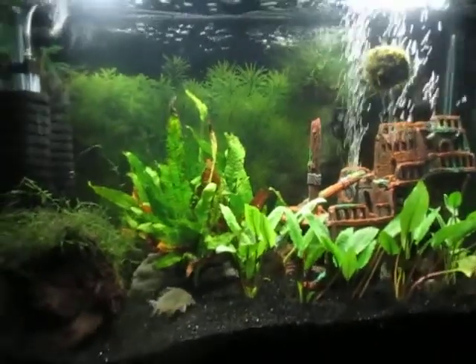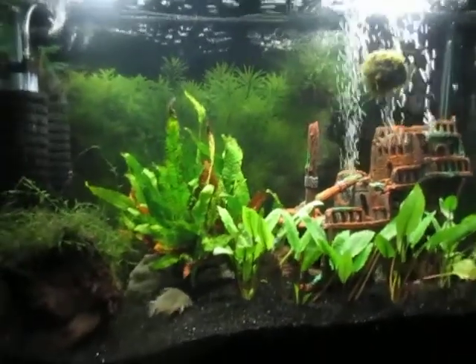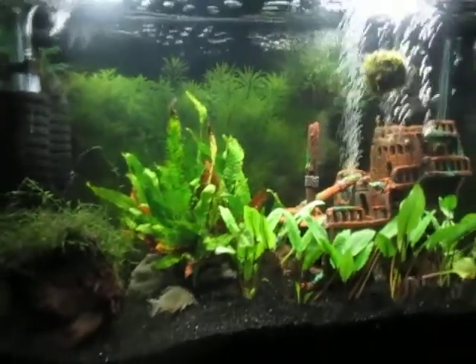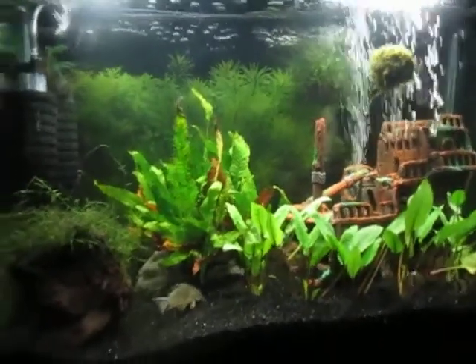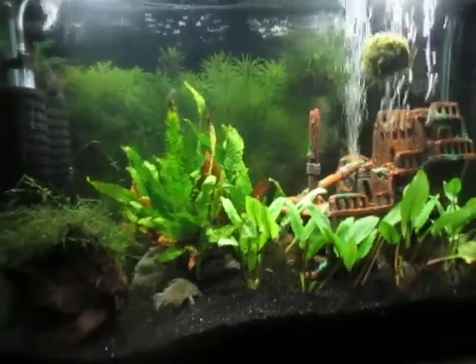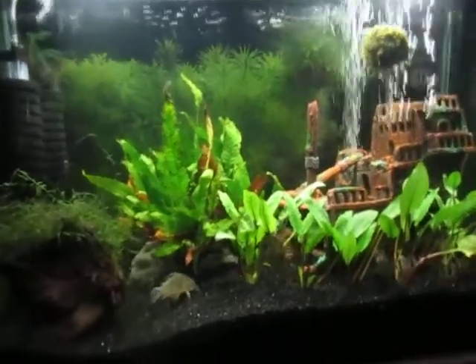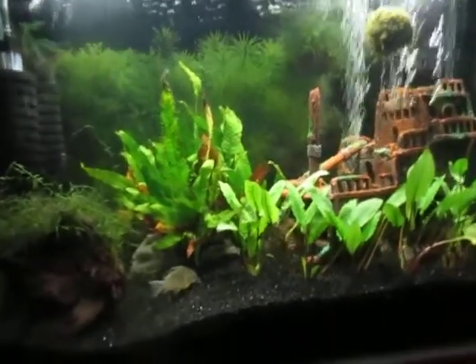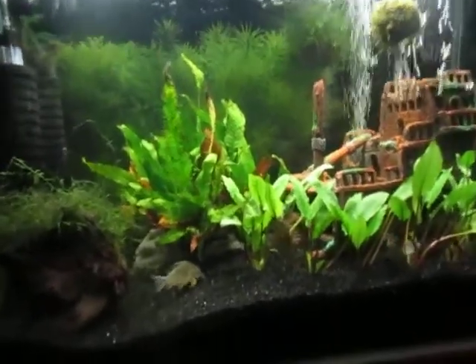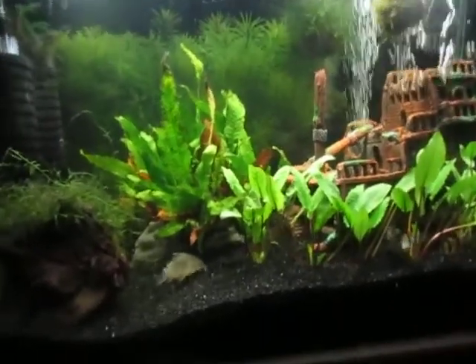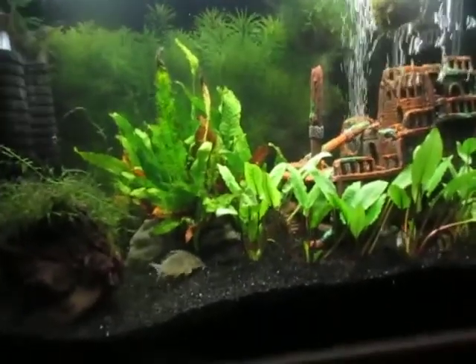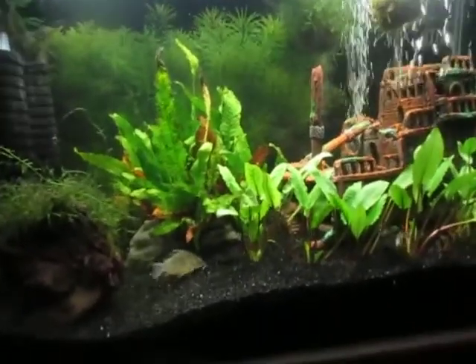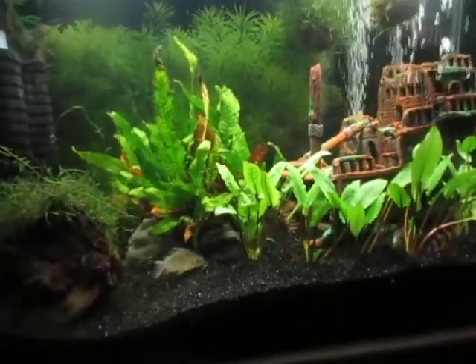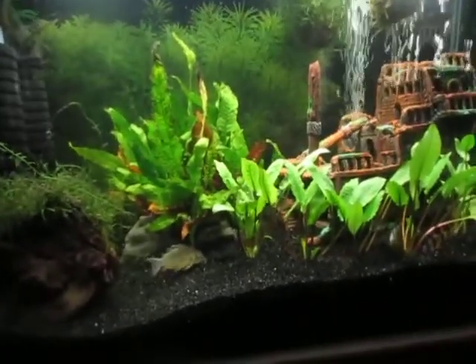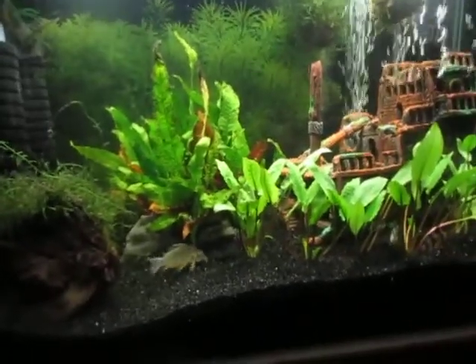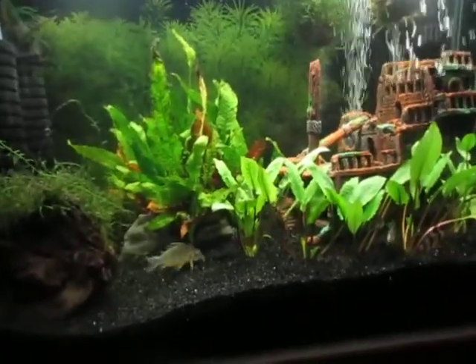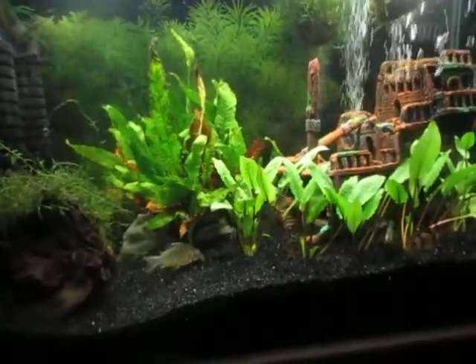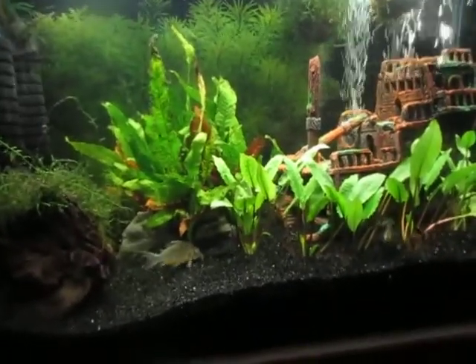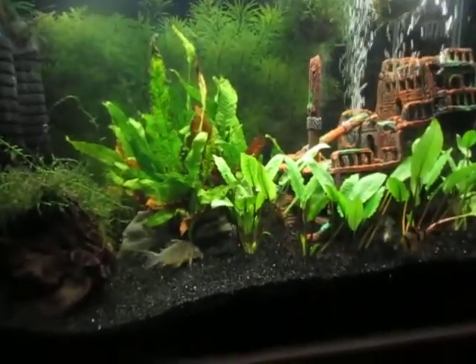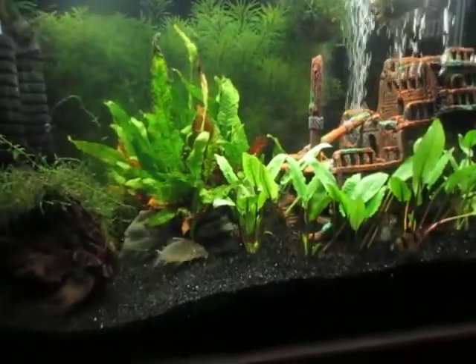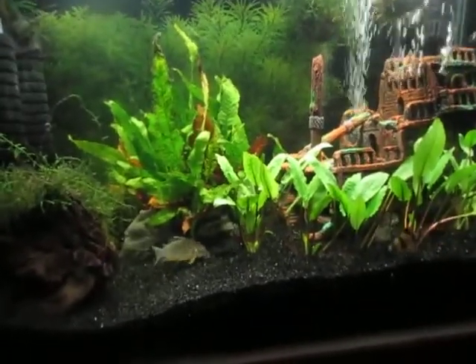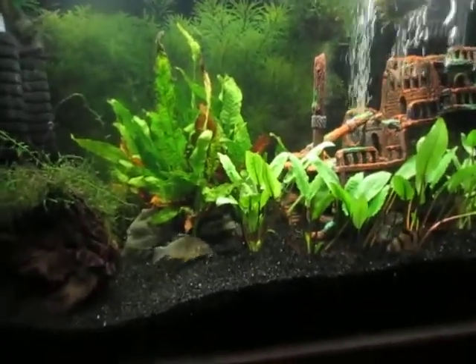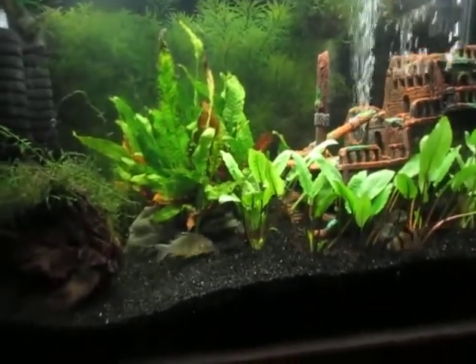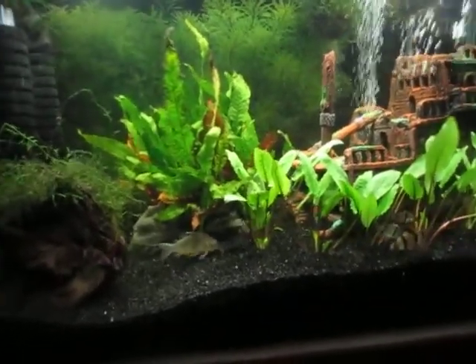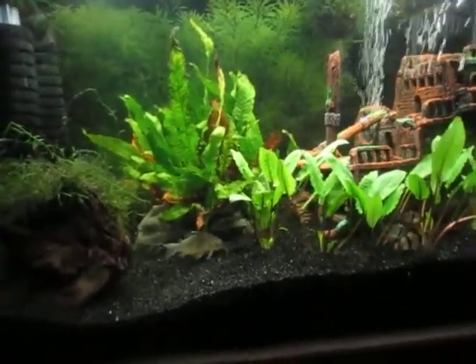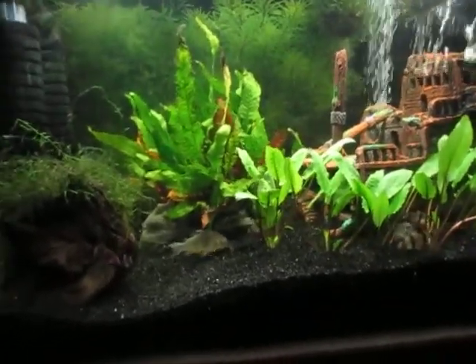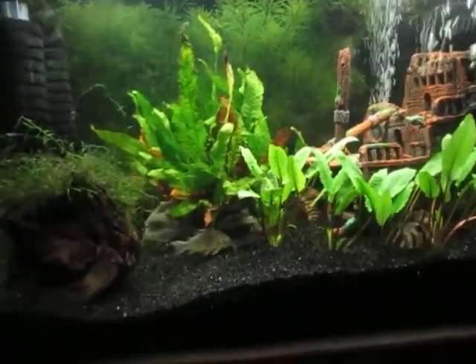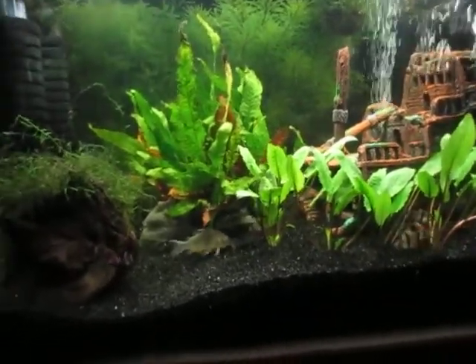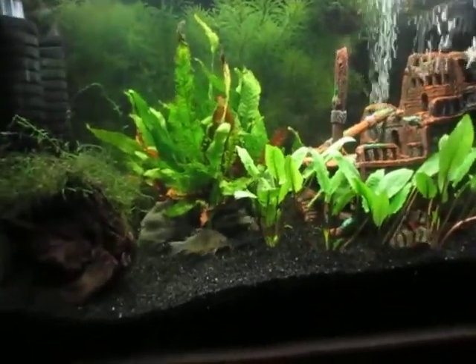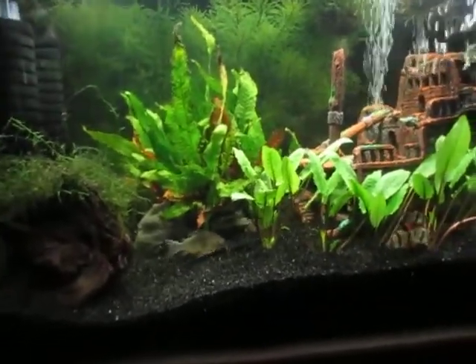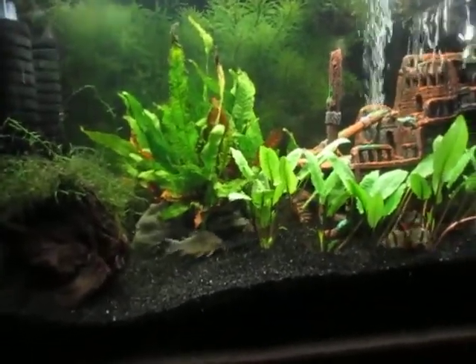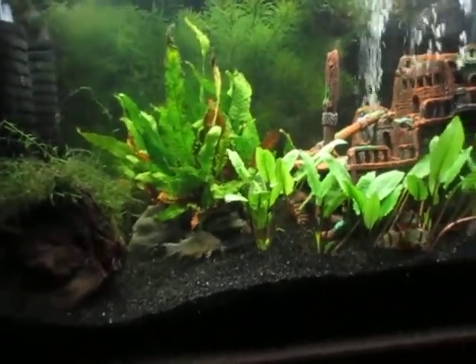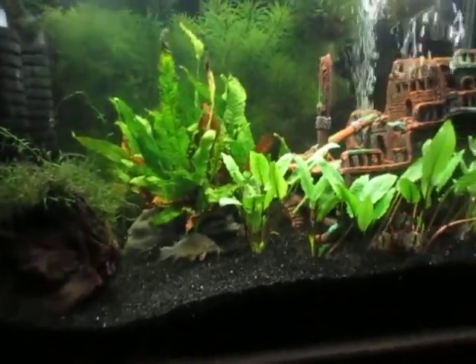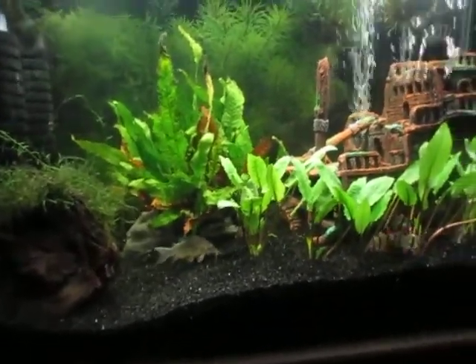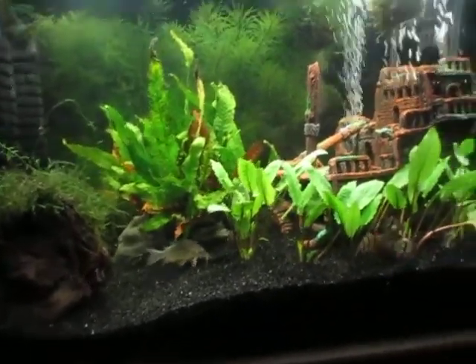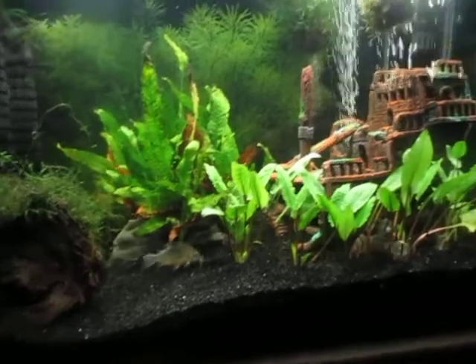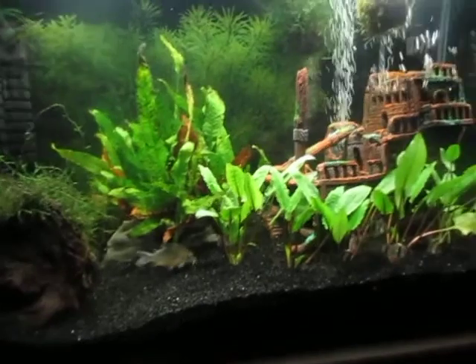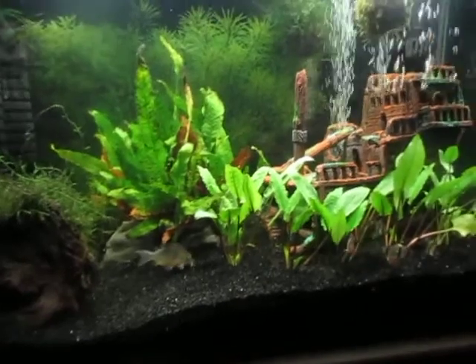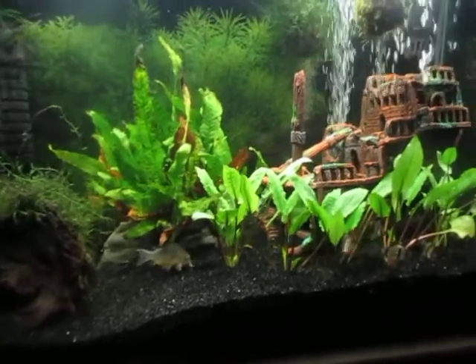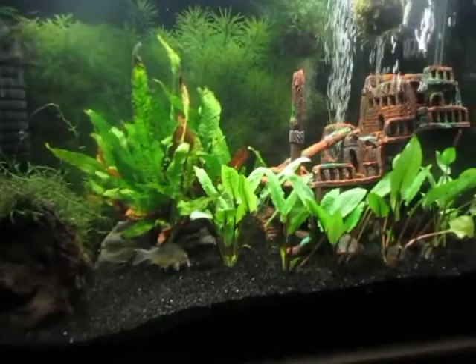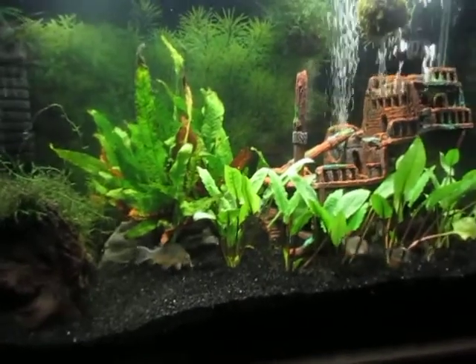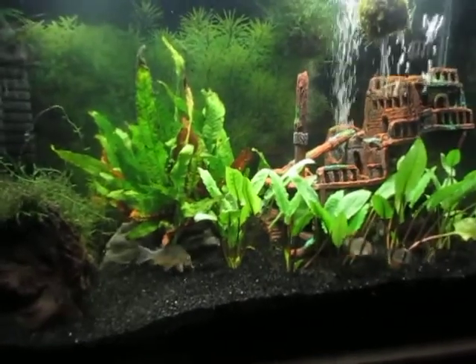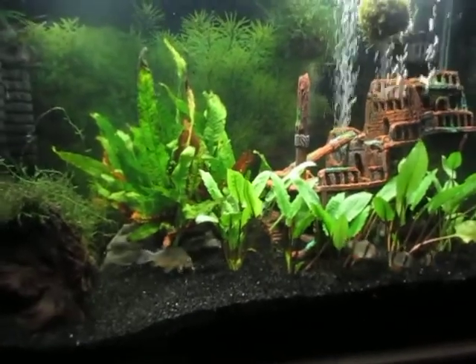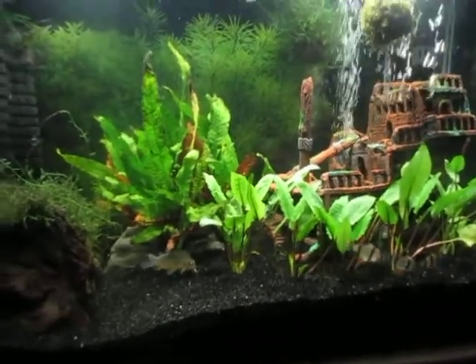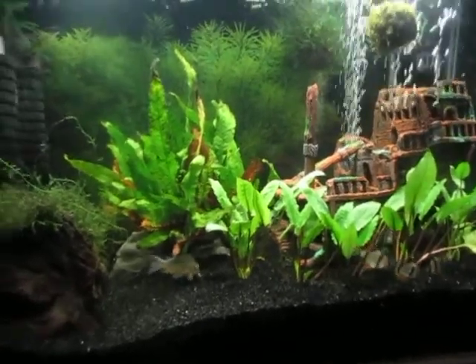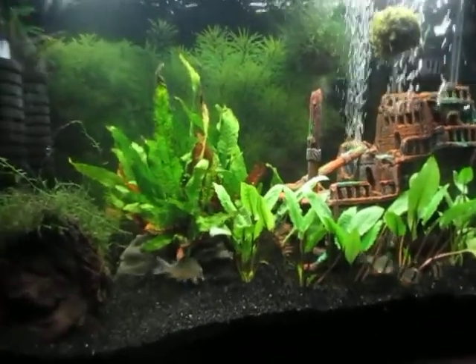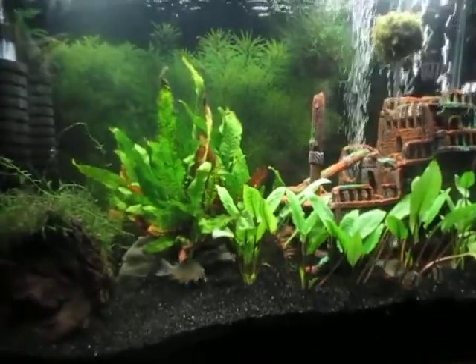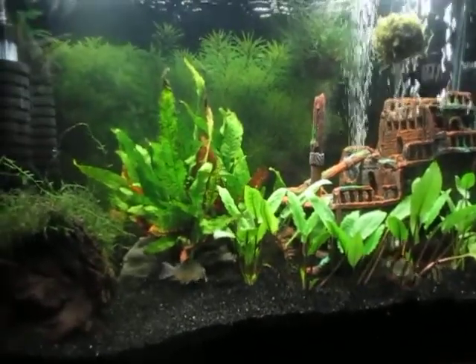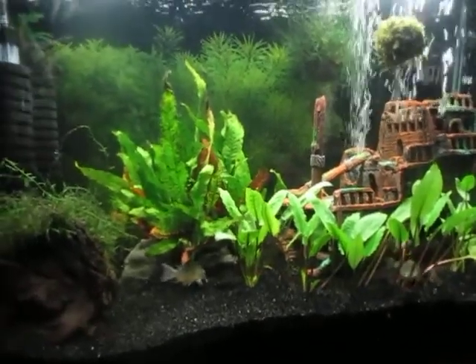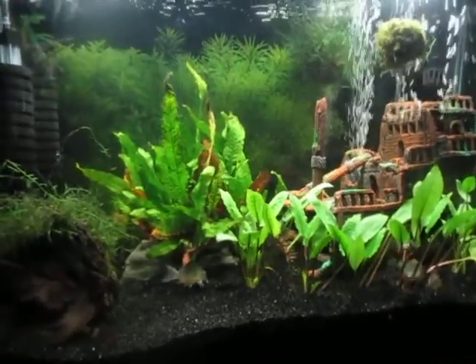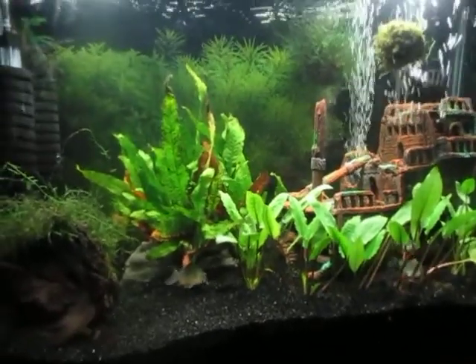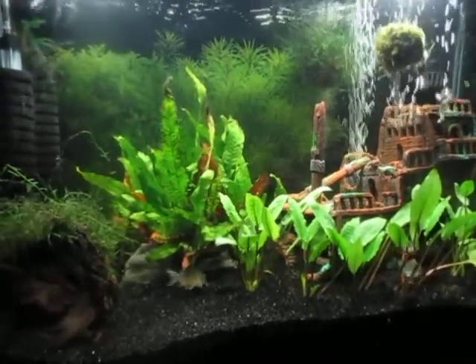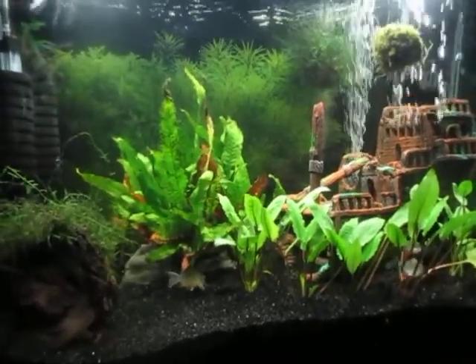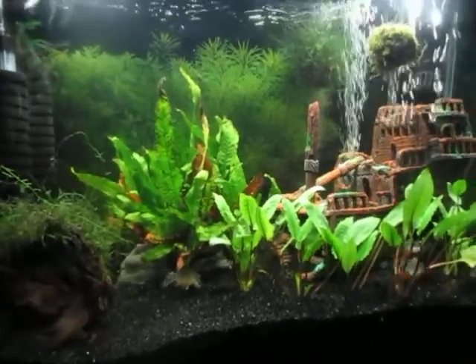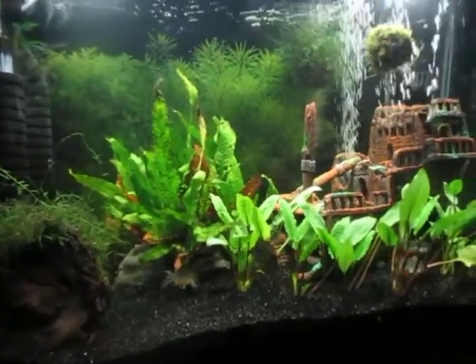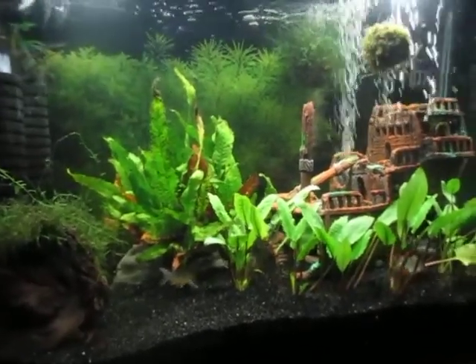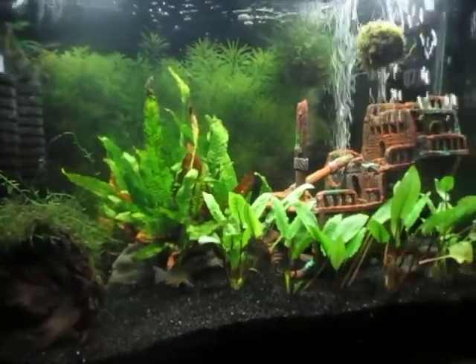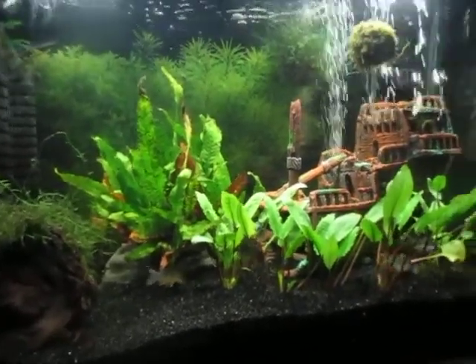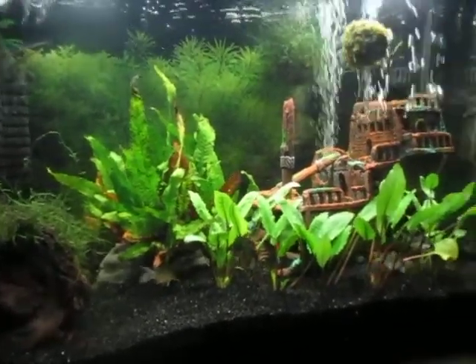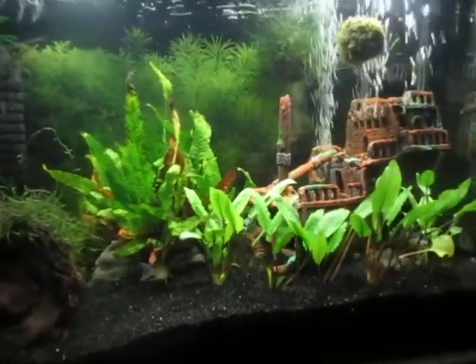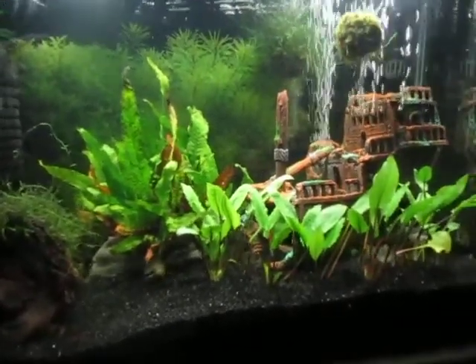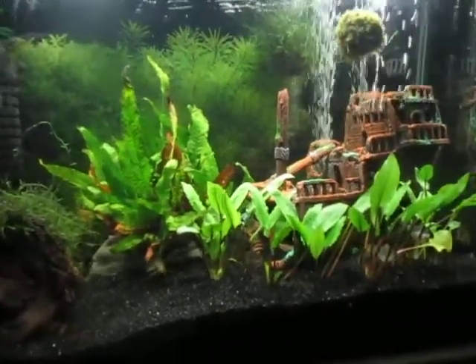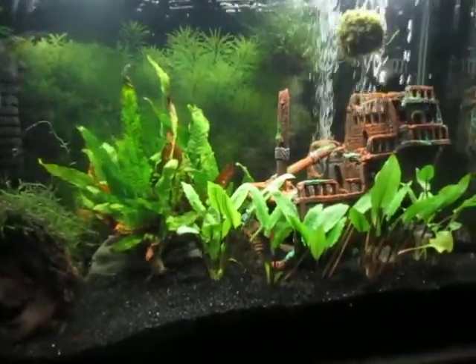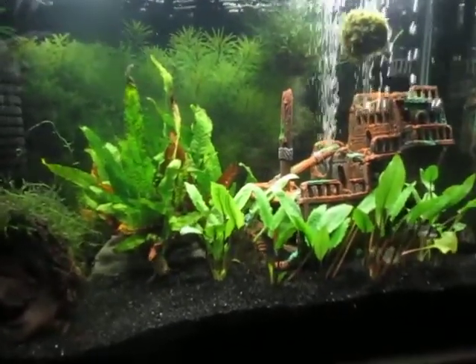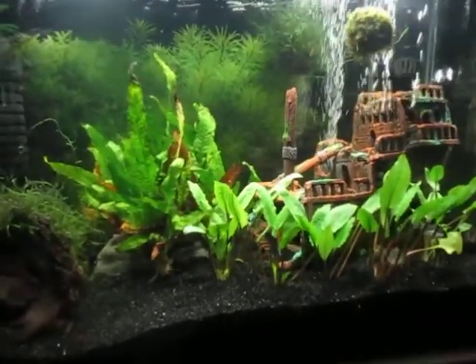Here is a quick update of our fish room, me and my father's fish room here. This is his 20-gallon tall barb tank.